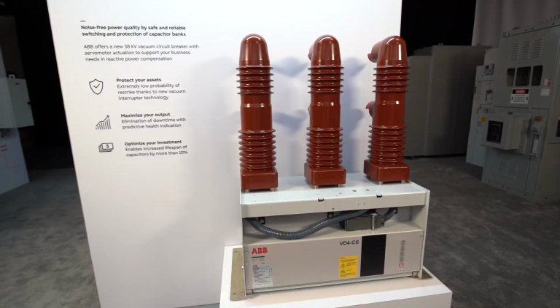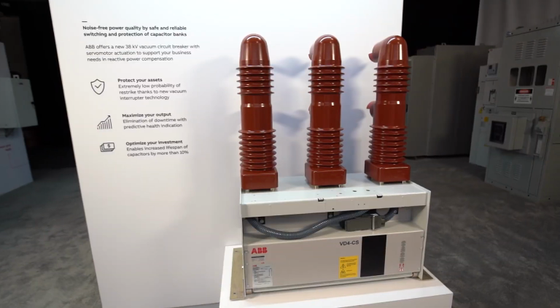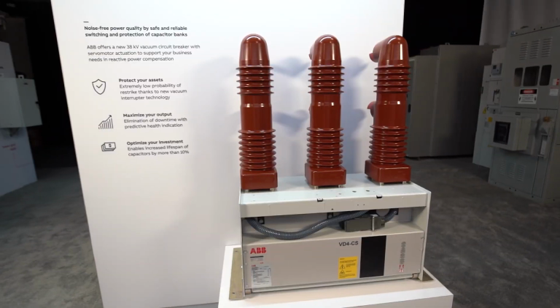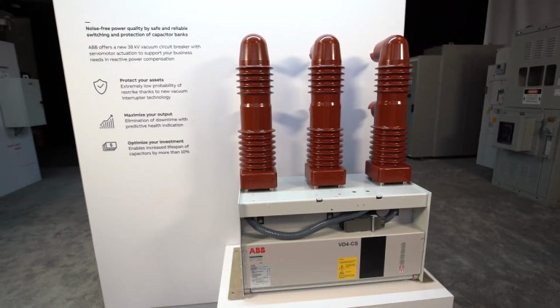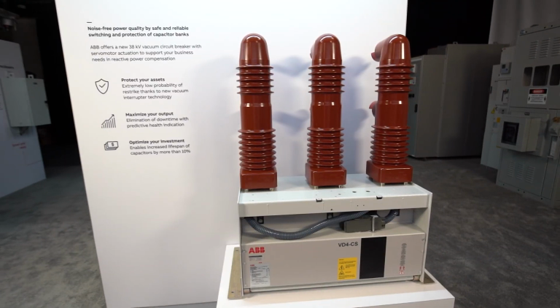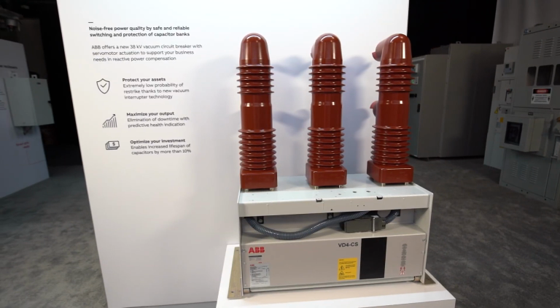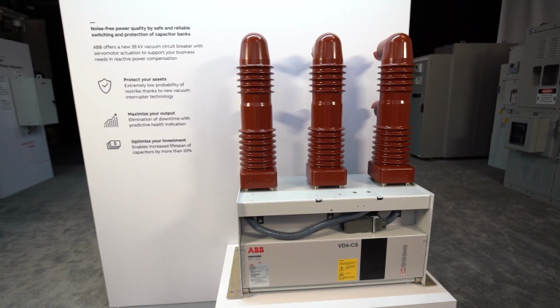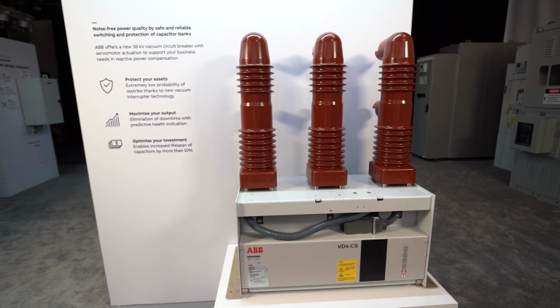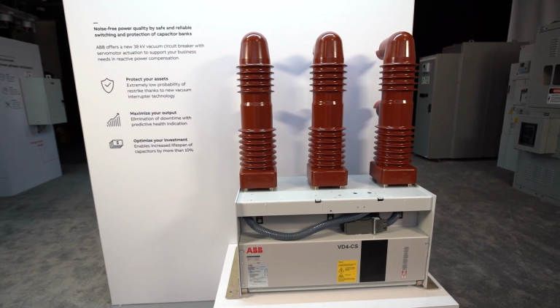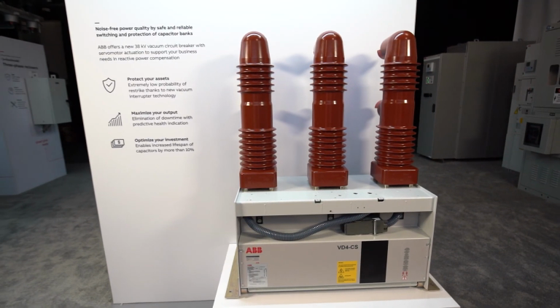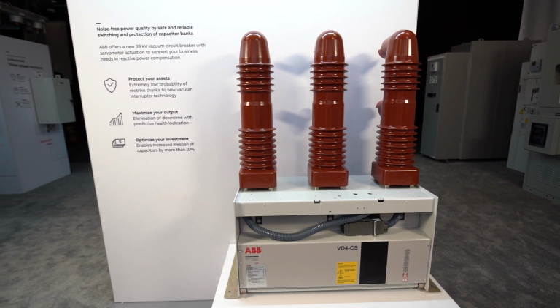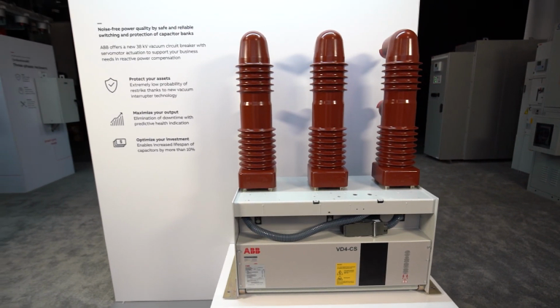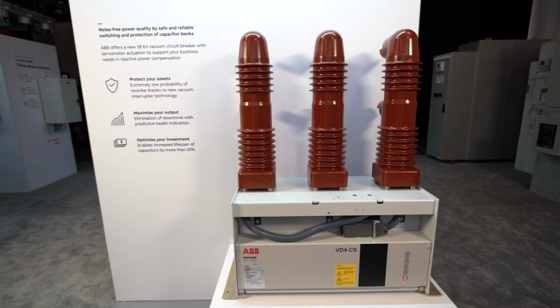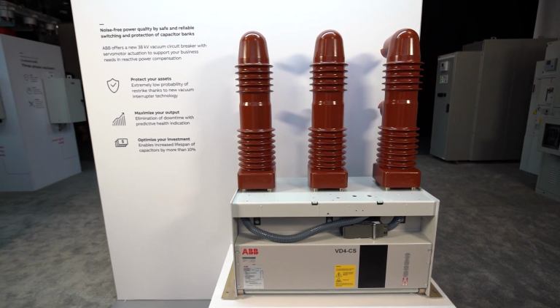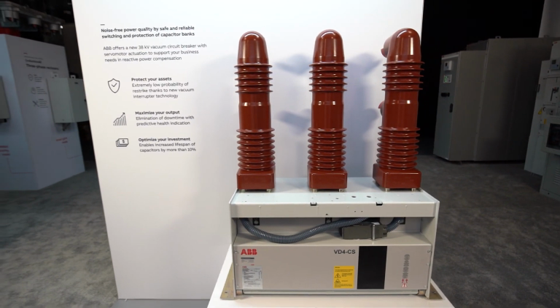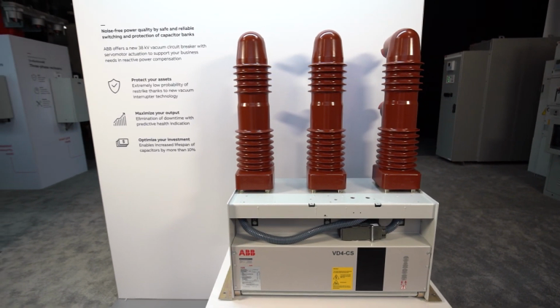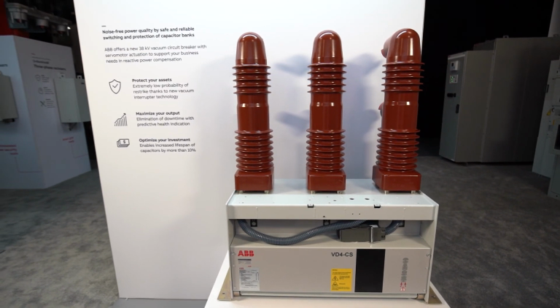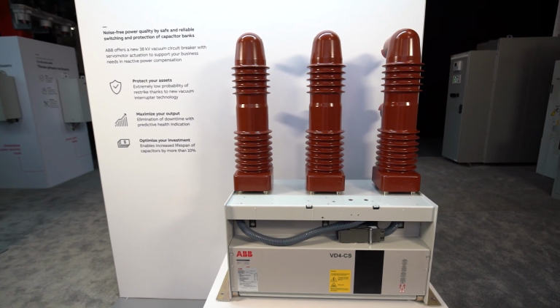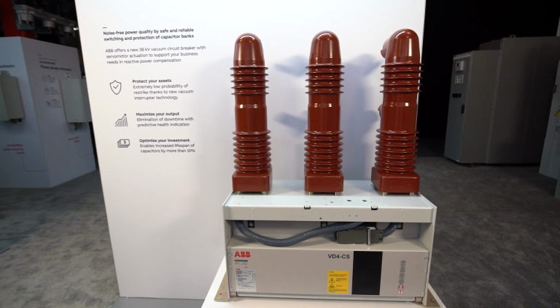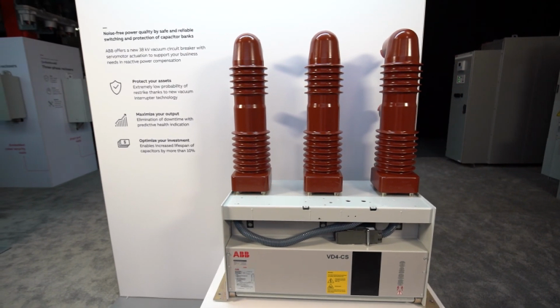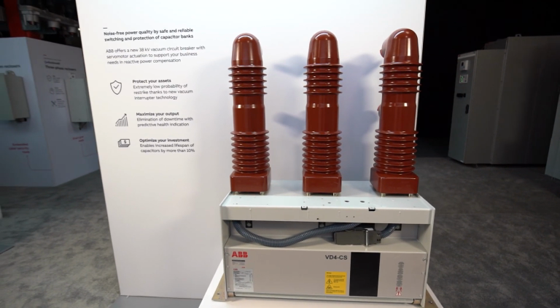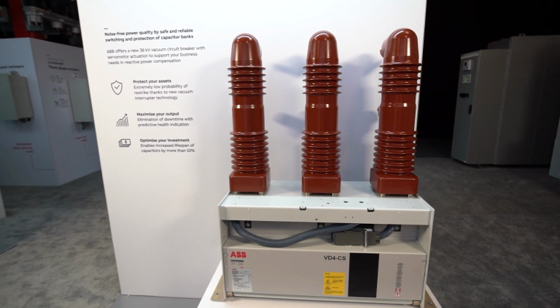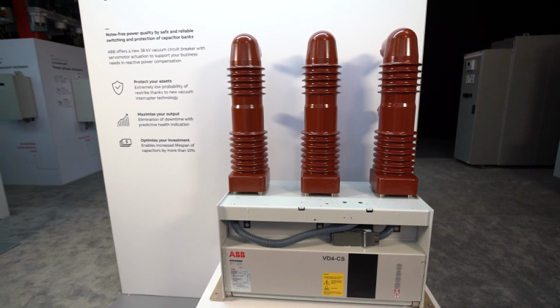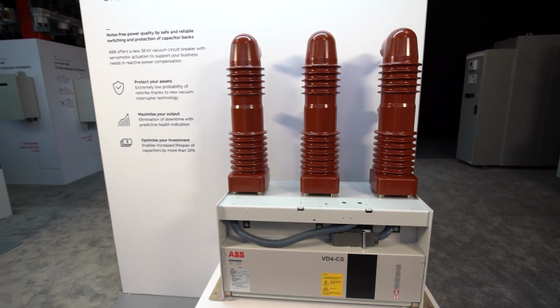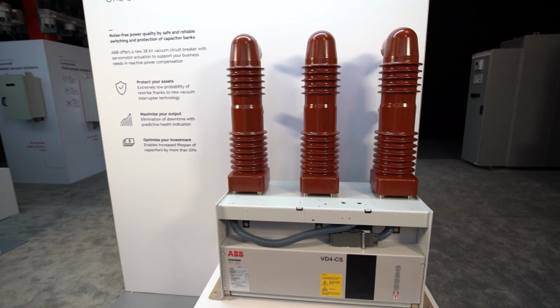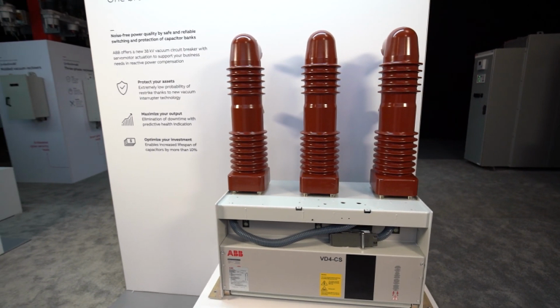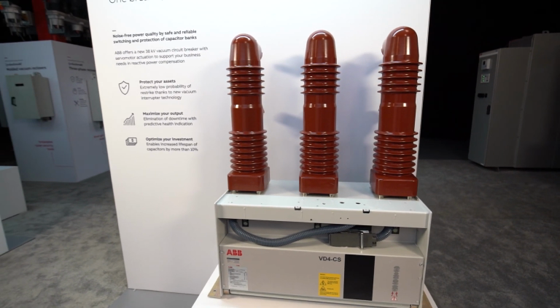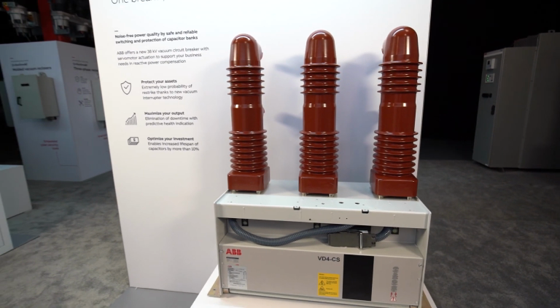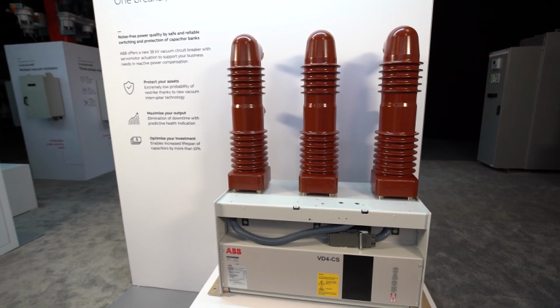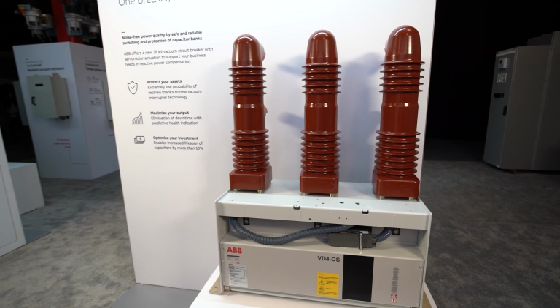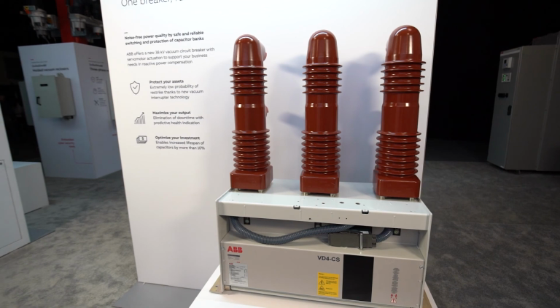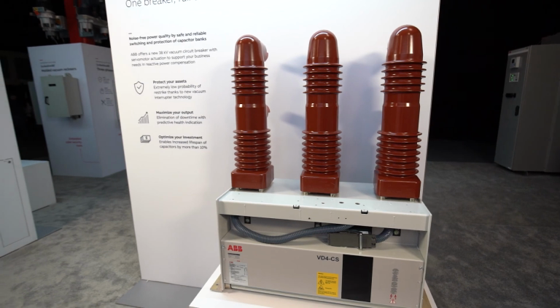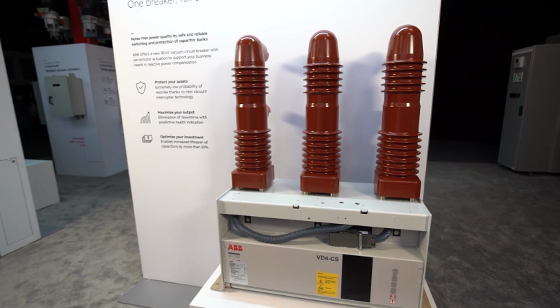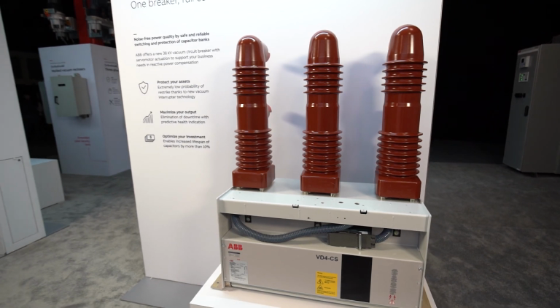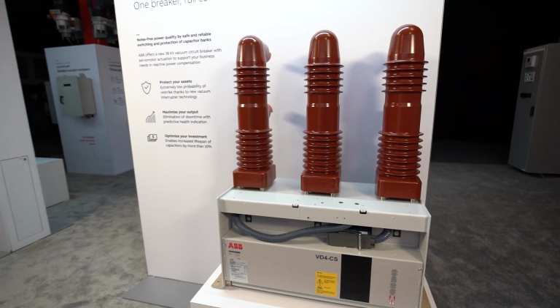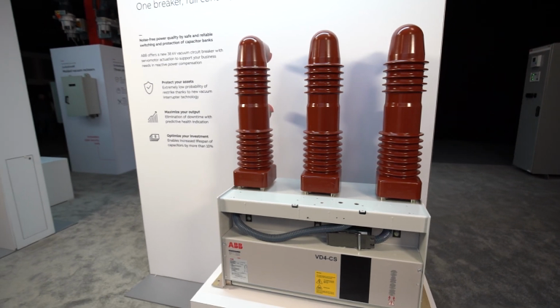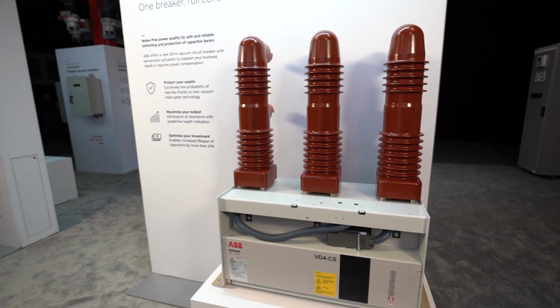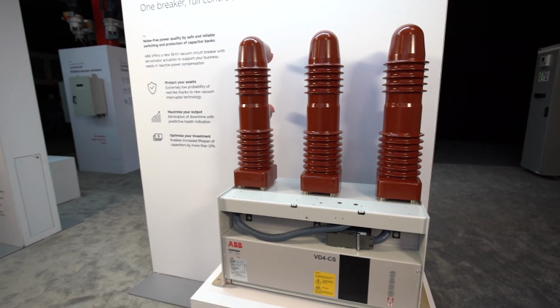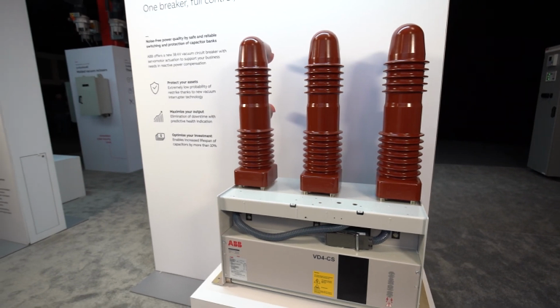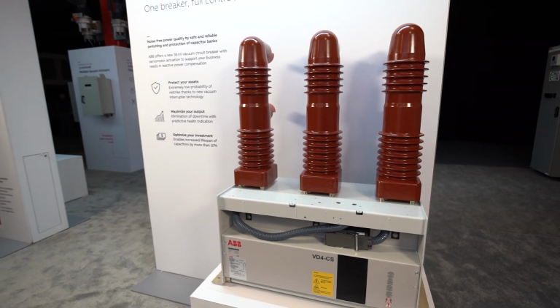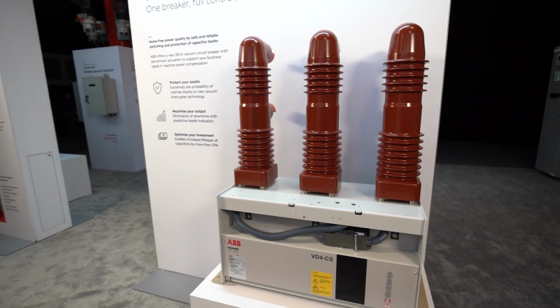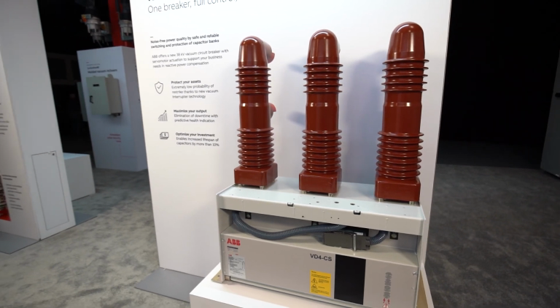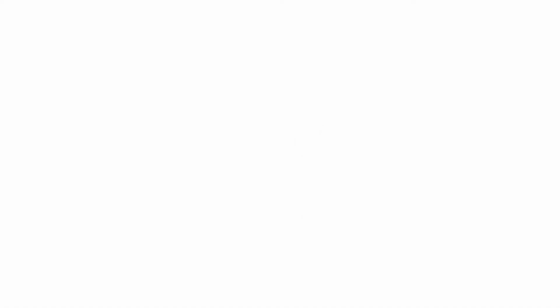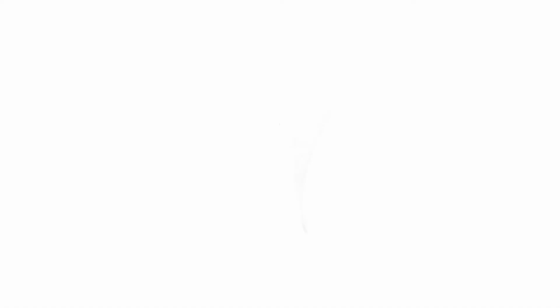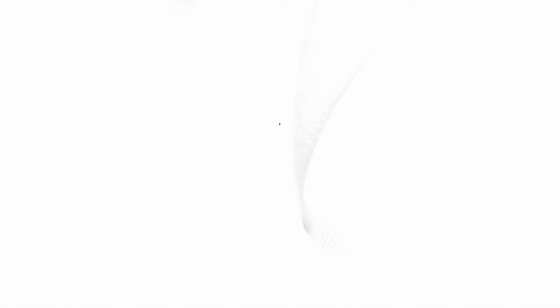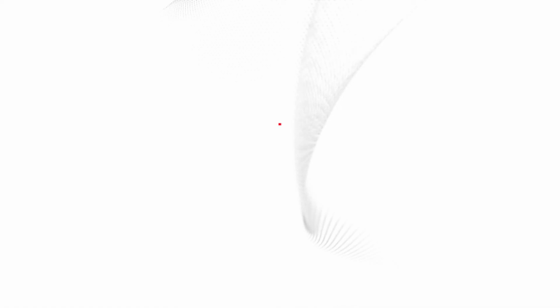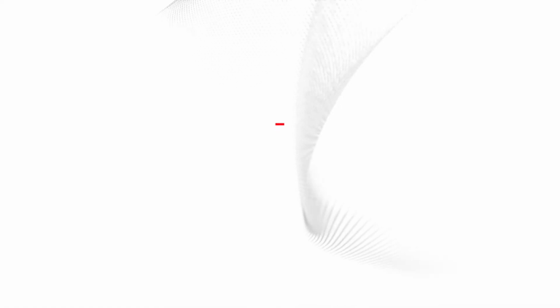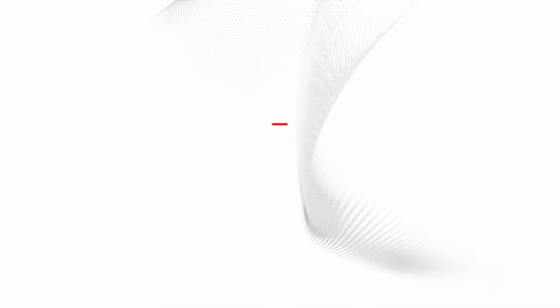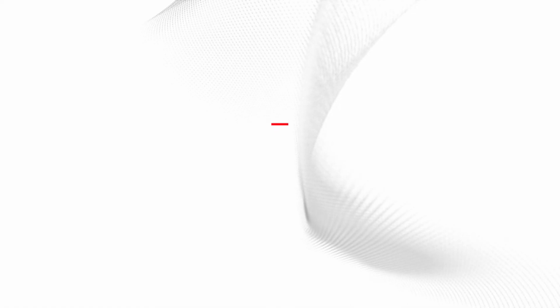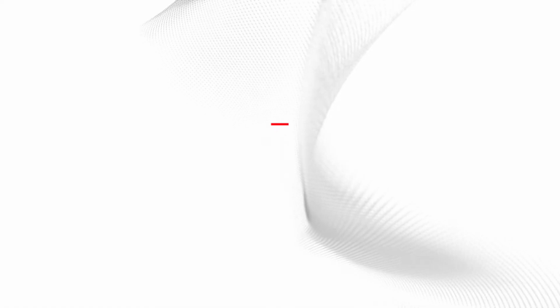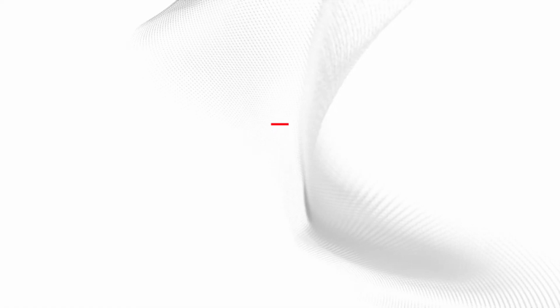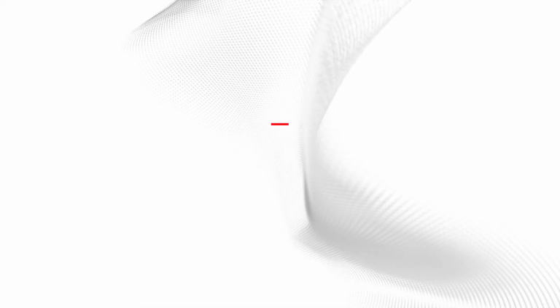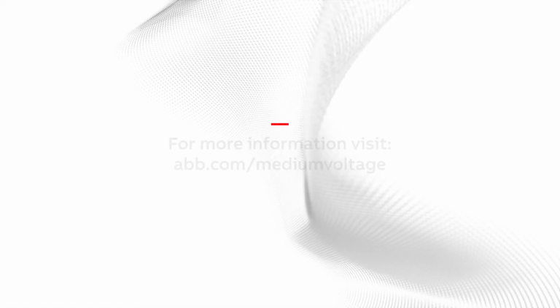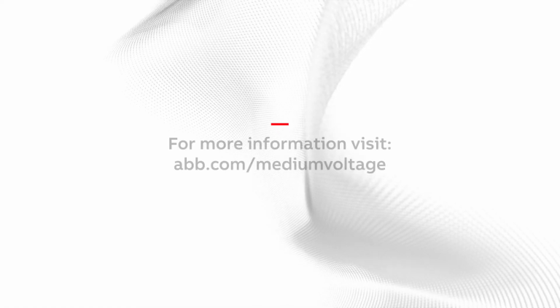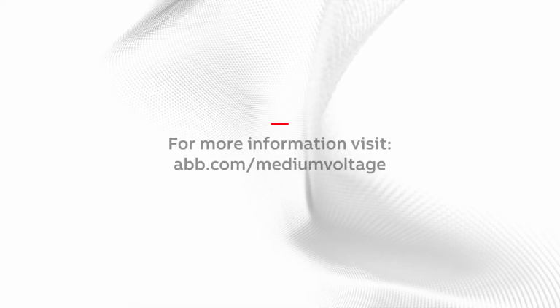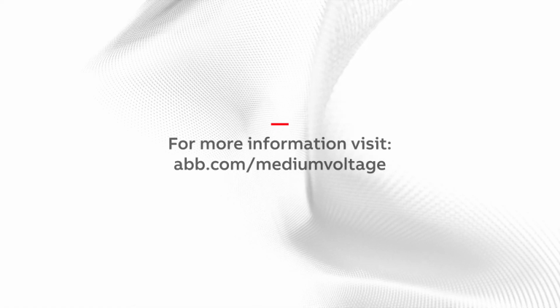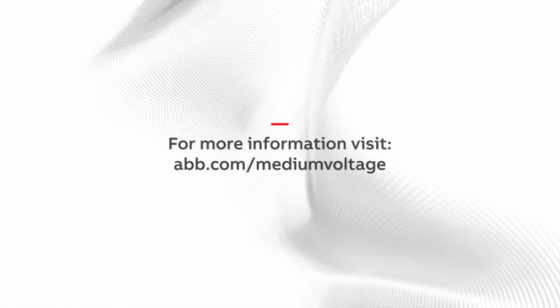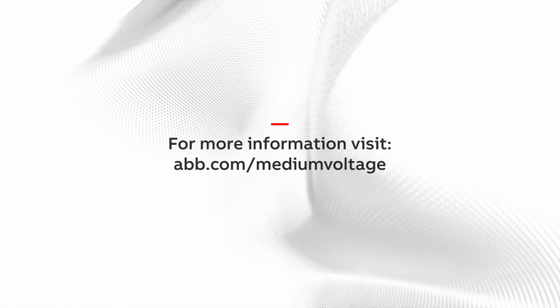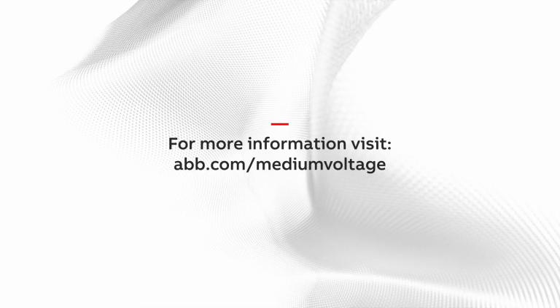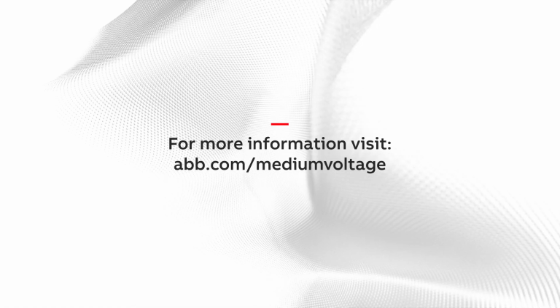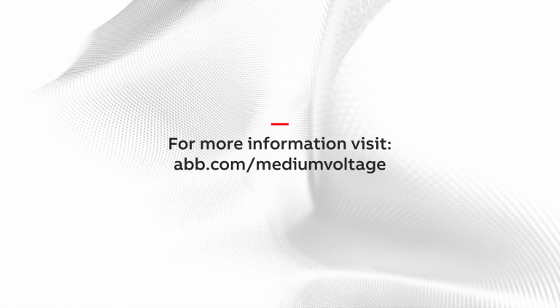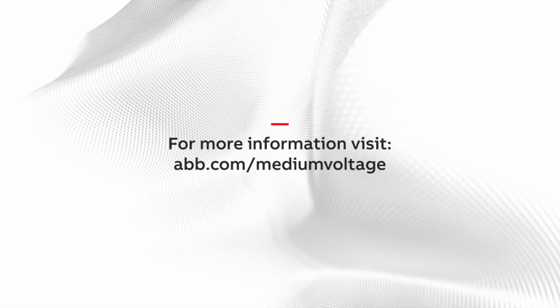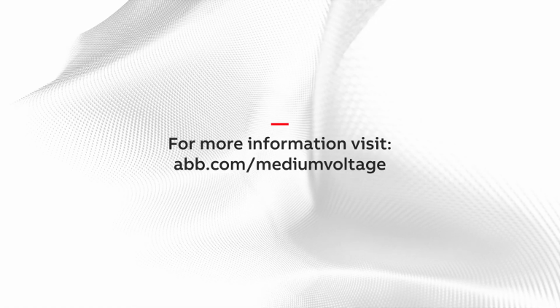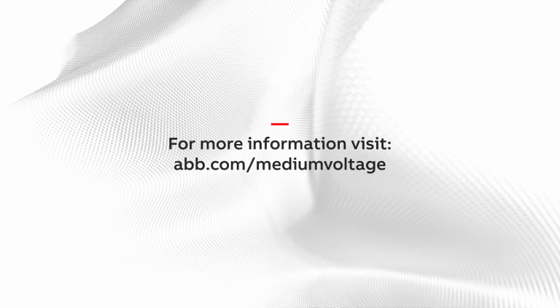To find out how VD4CS can help save up to 20% on your next project, contact your ABB representative.